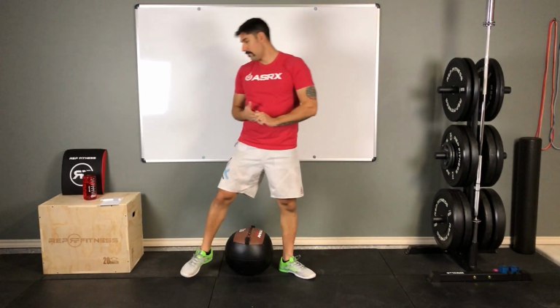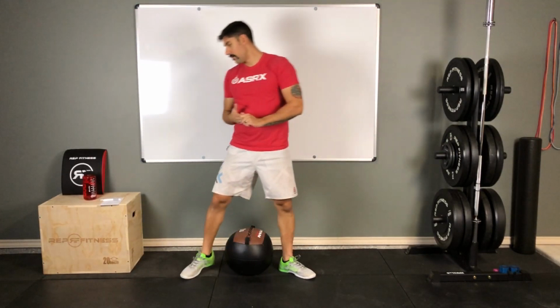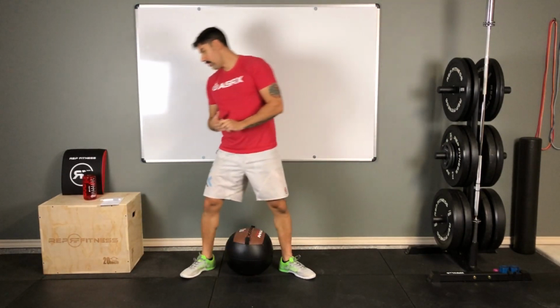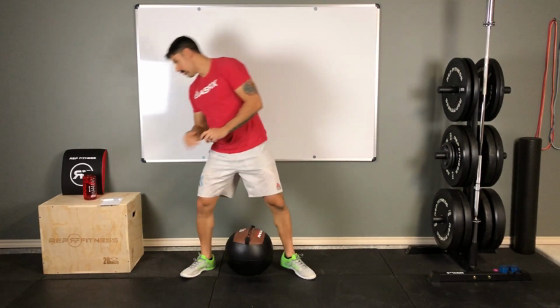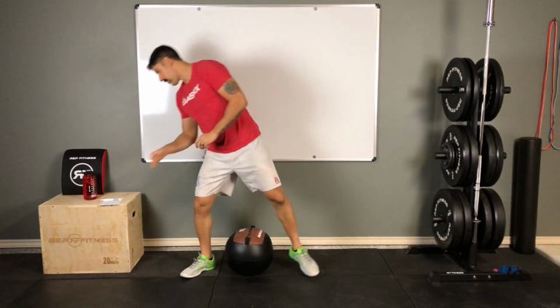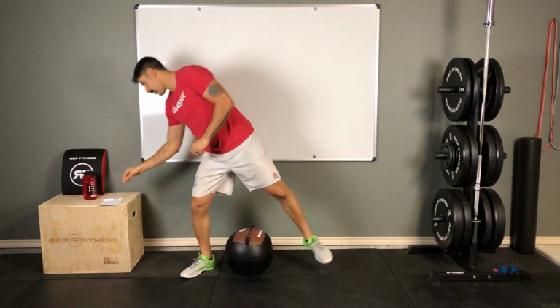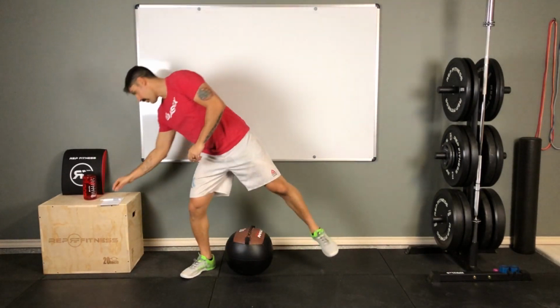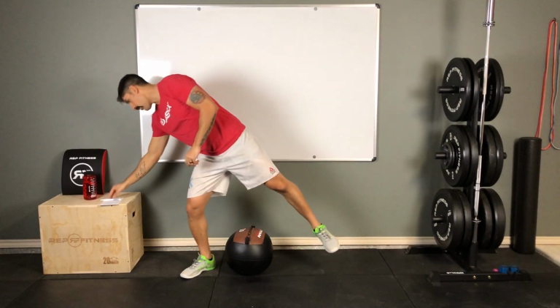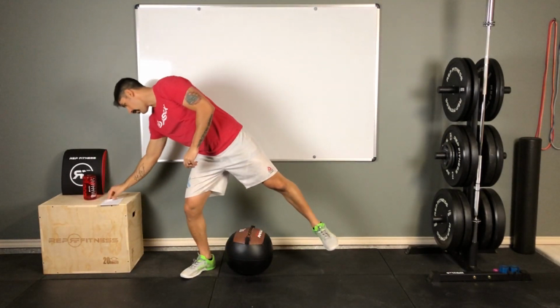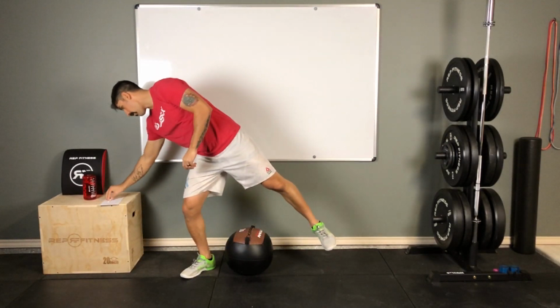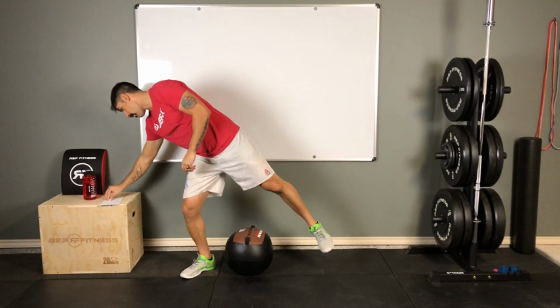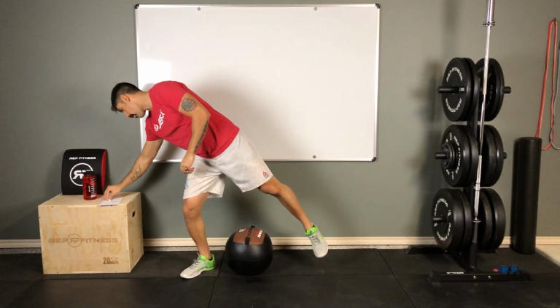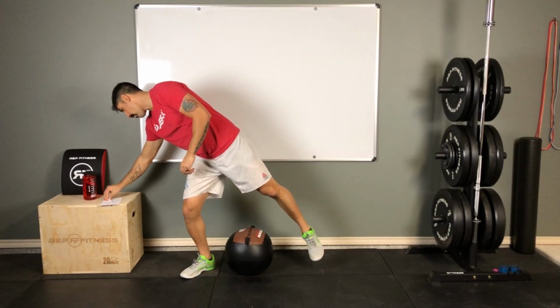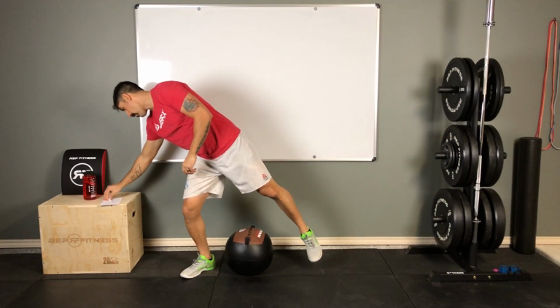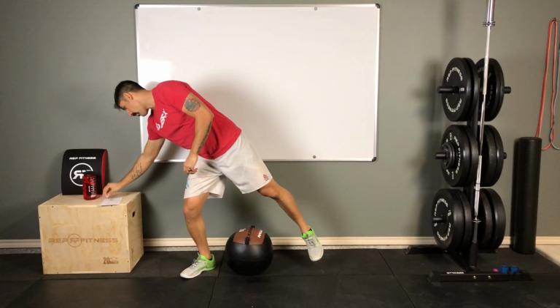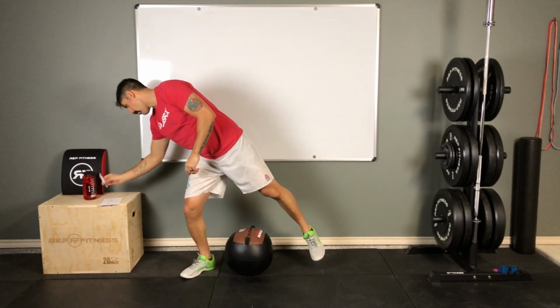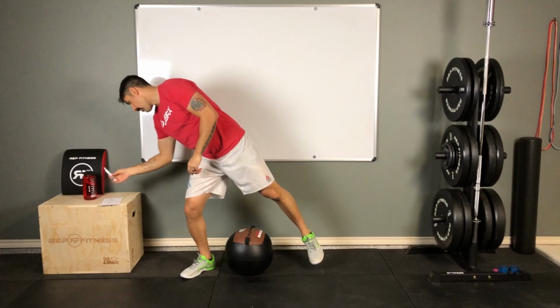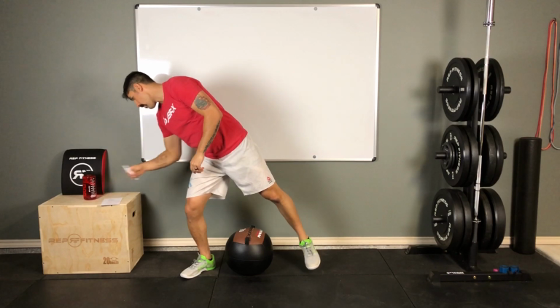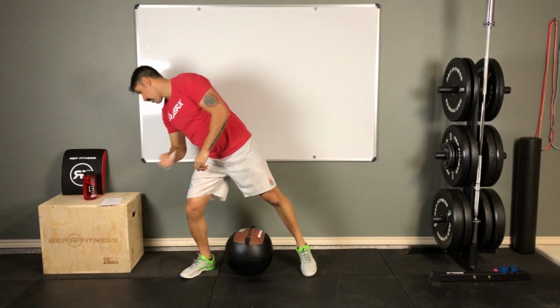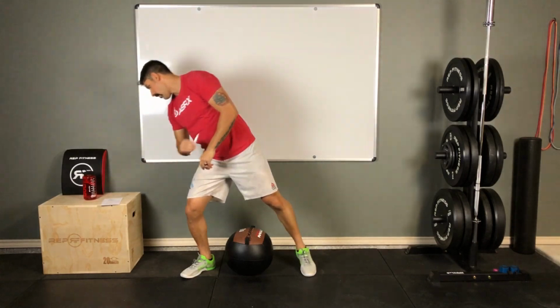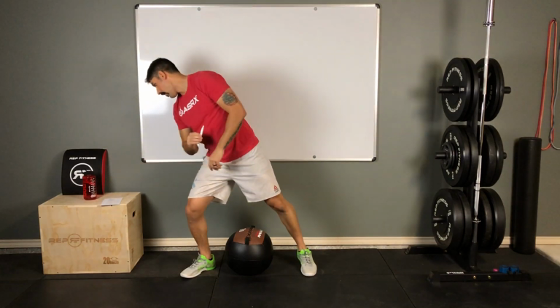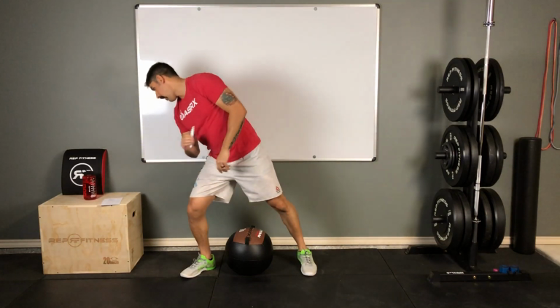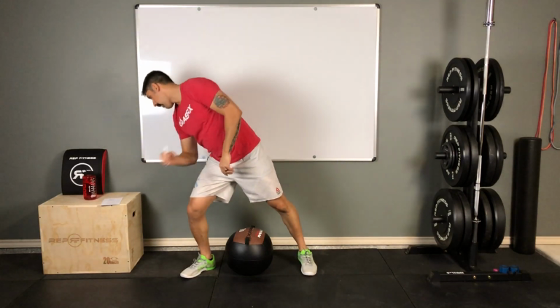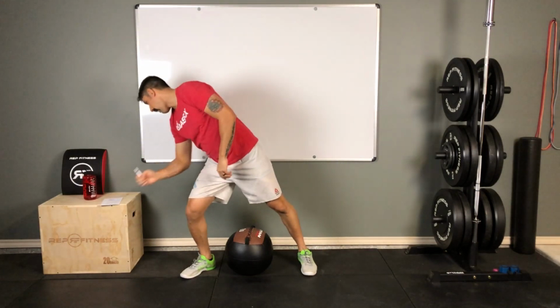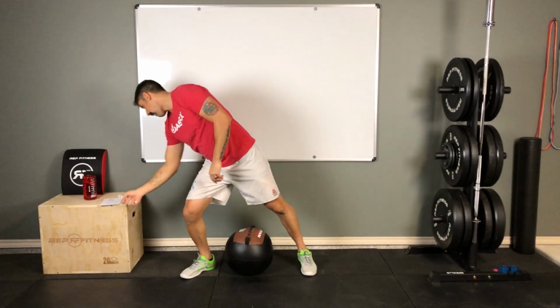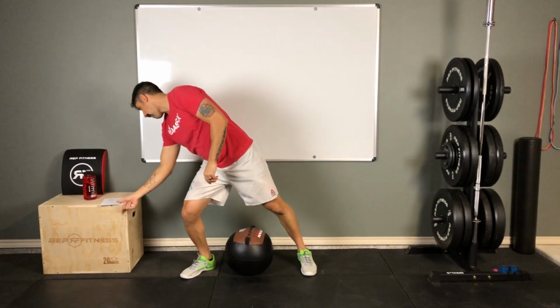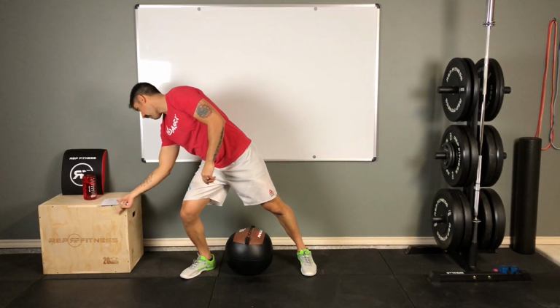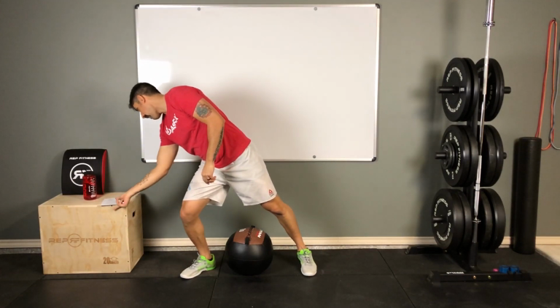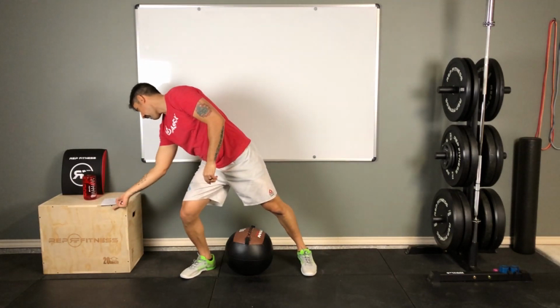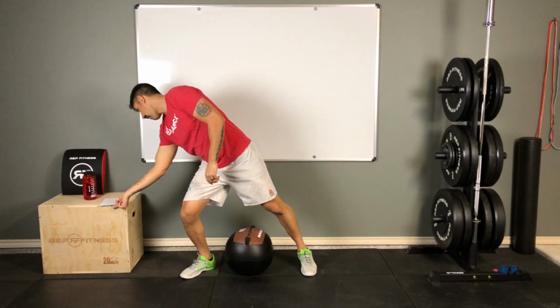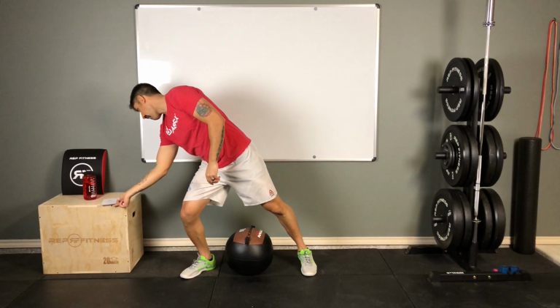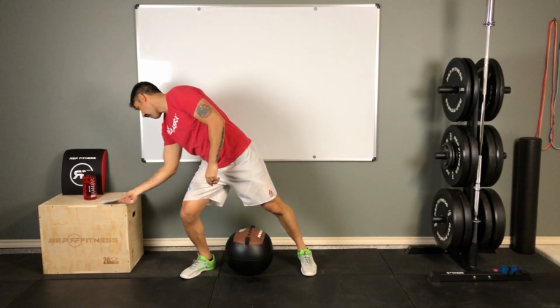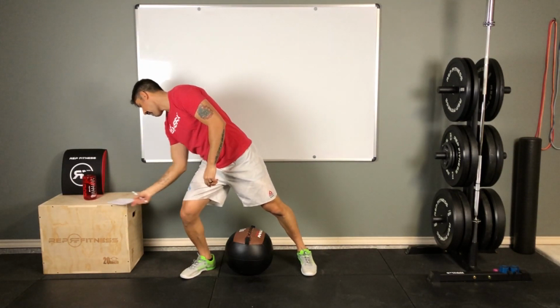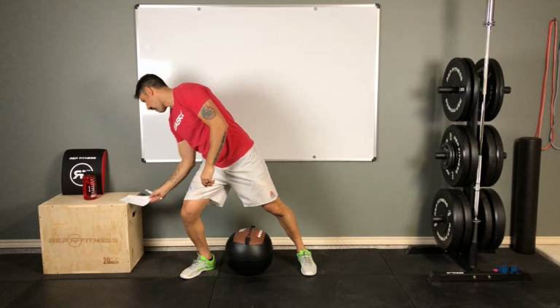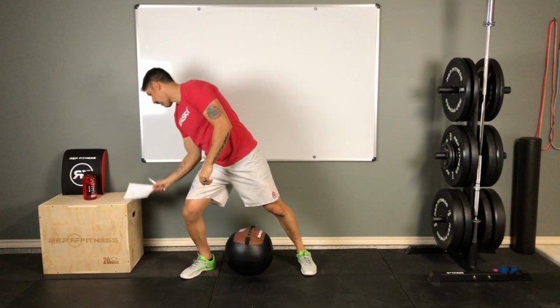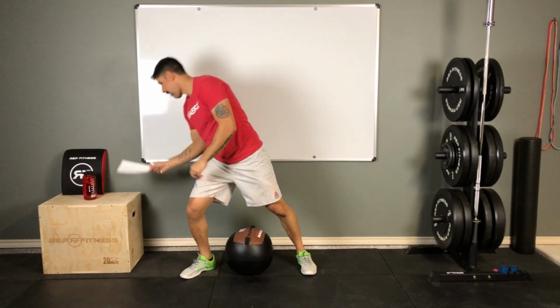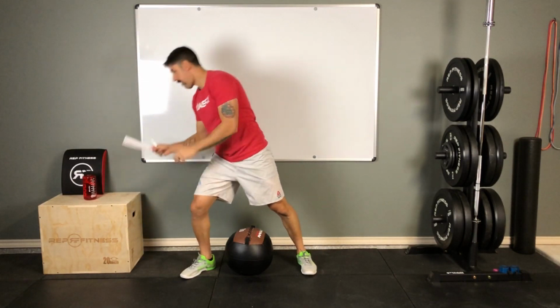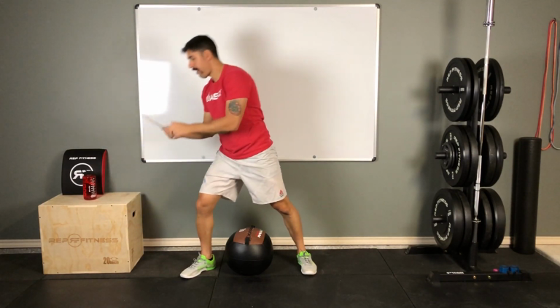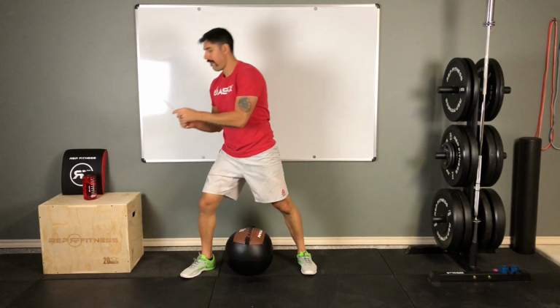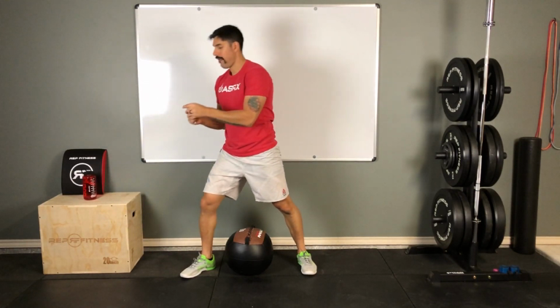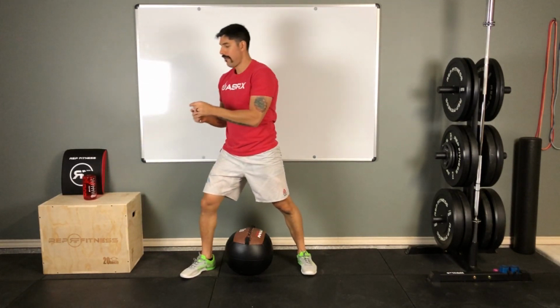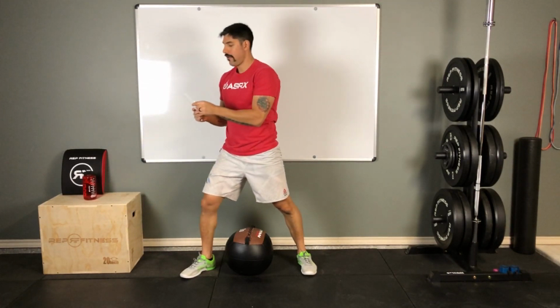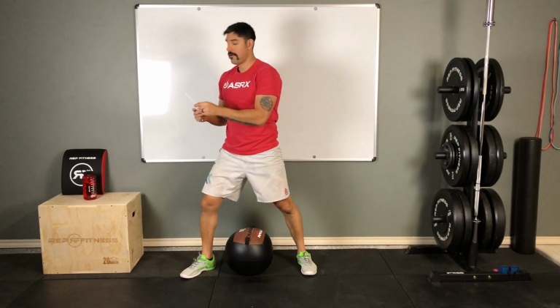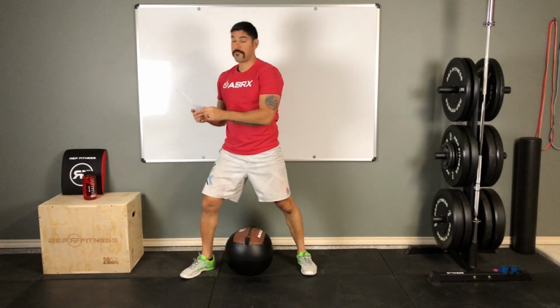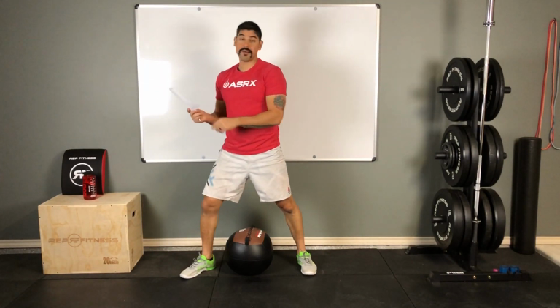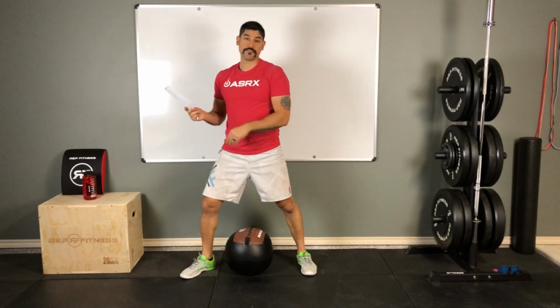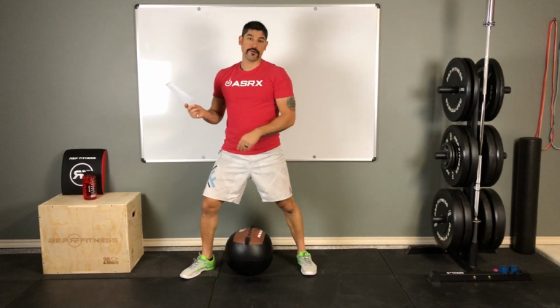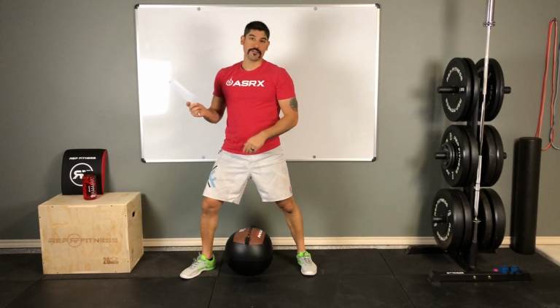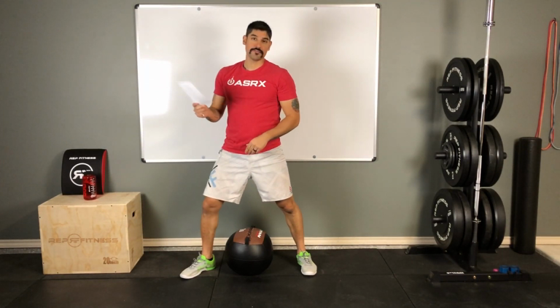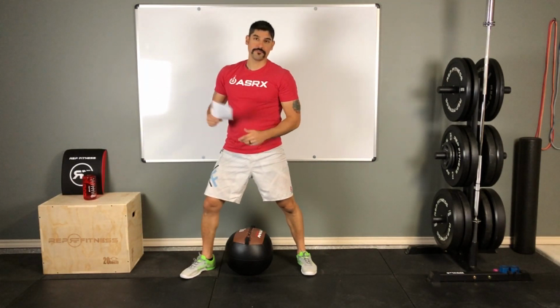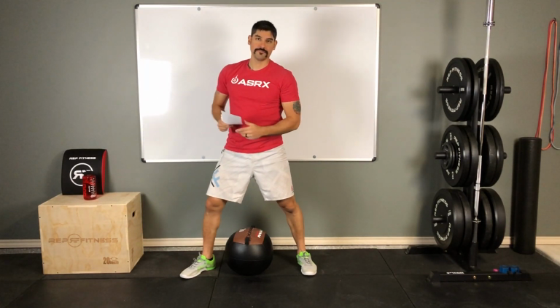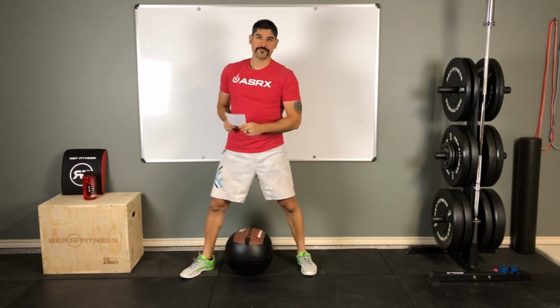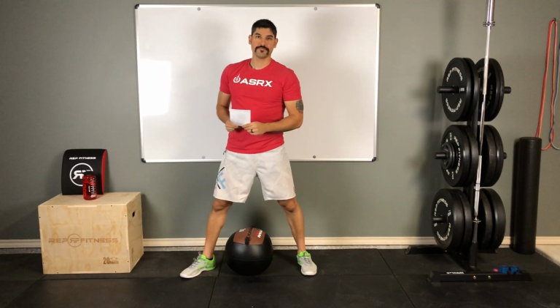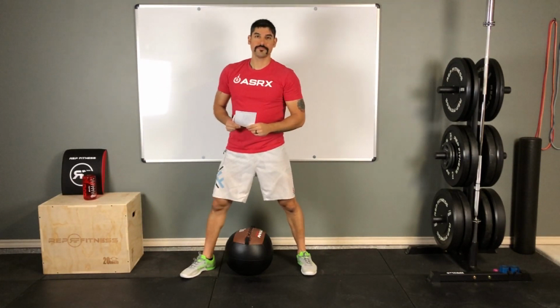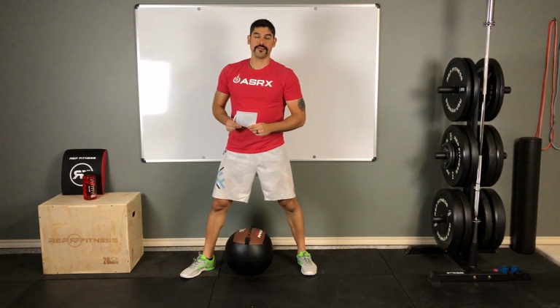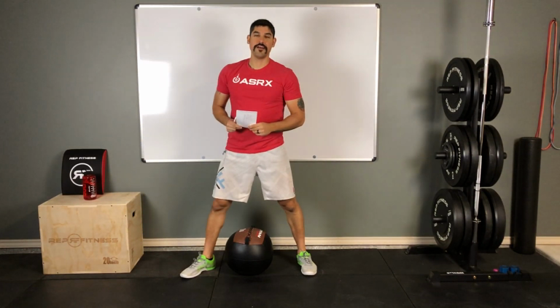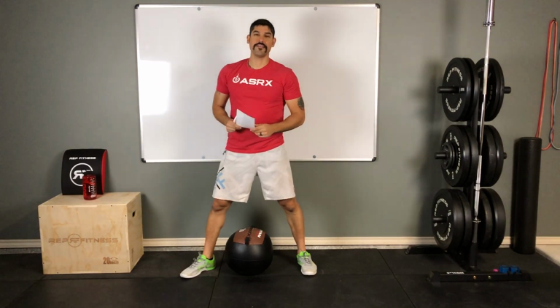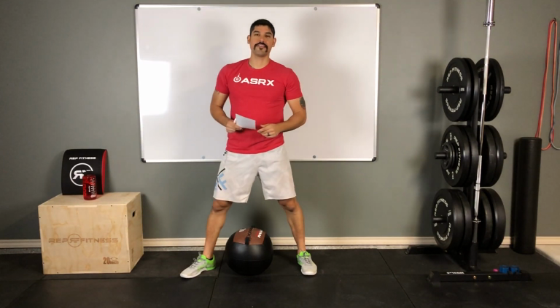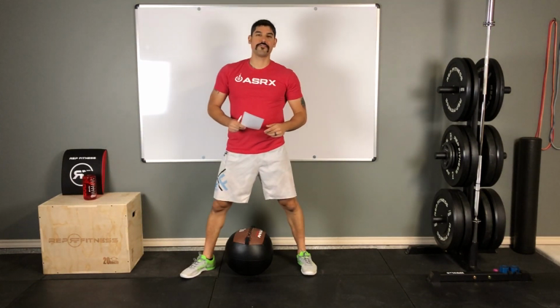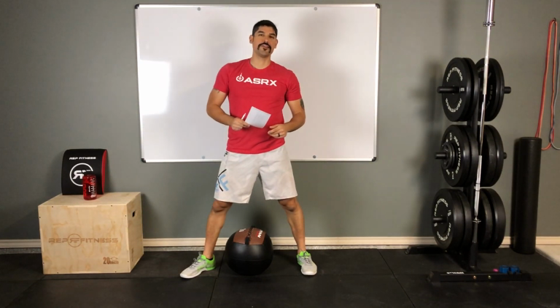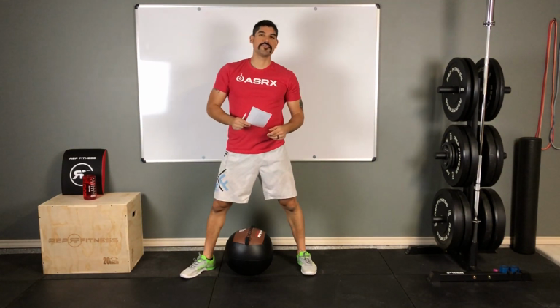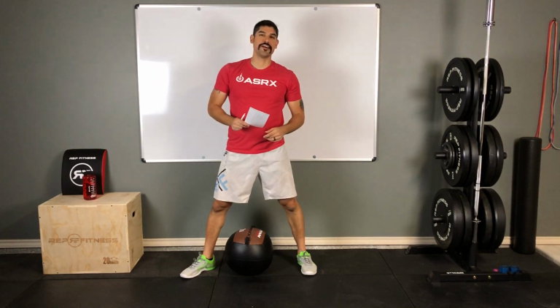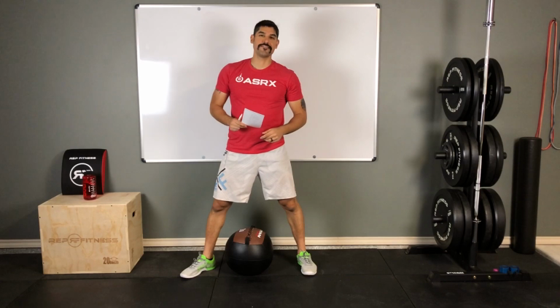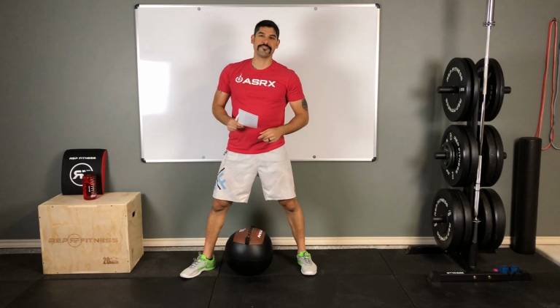That's it for air squats. Next week we're going to be going over back squats. Thanks for watching!